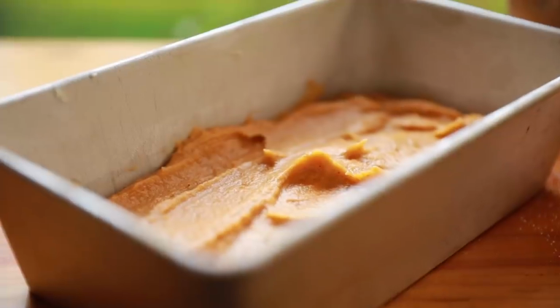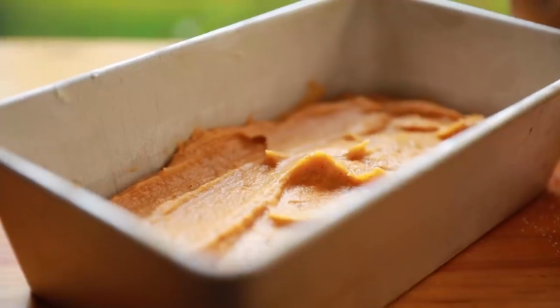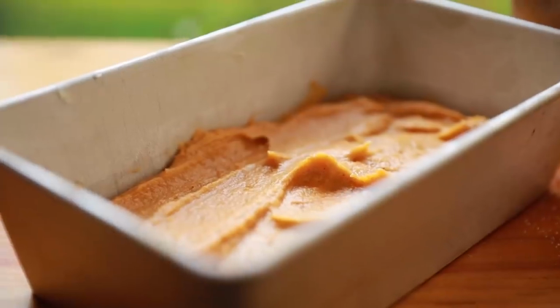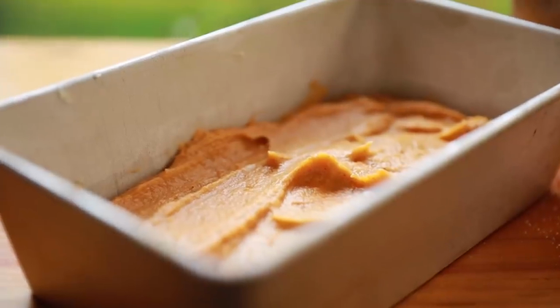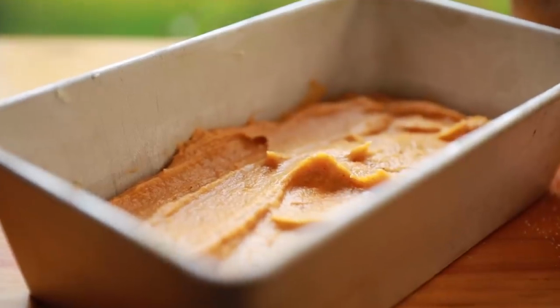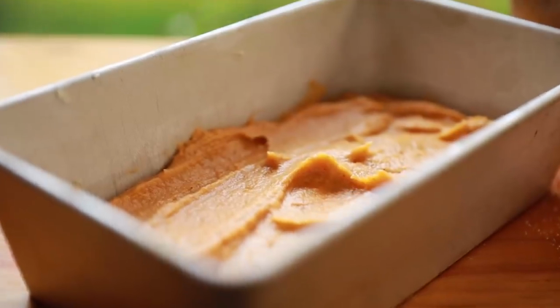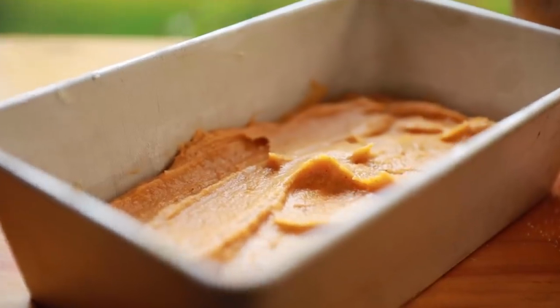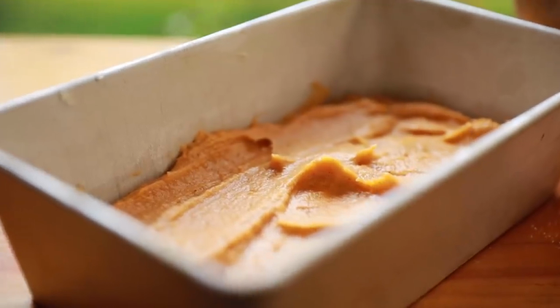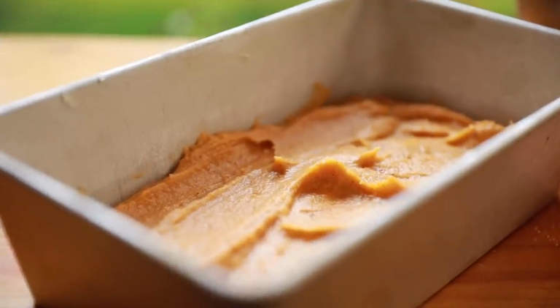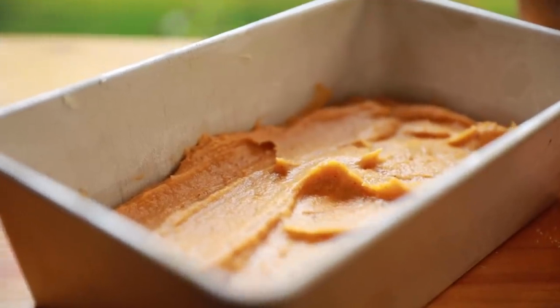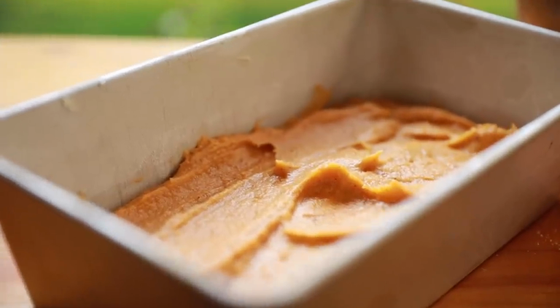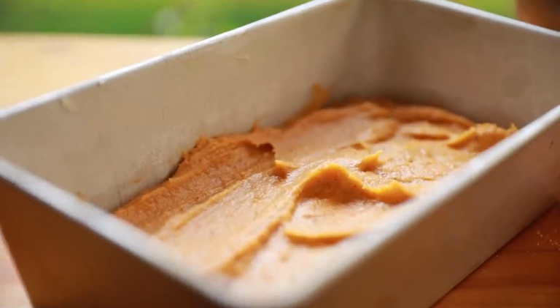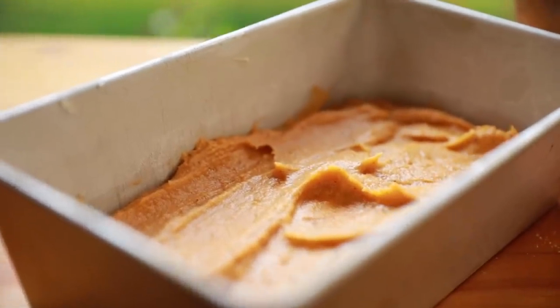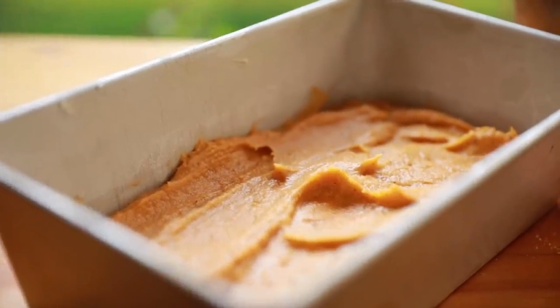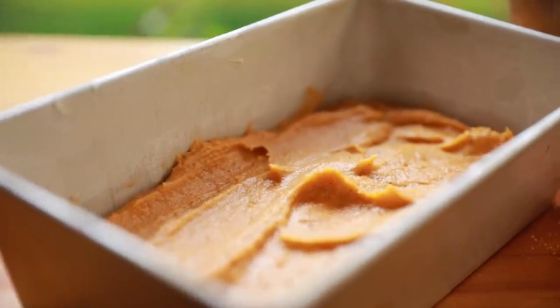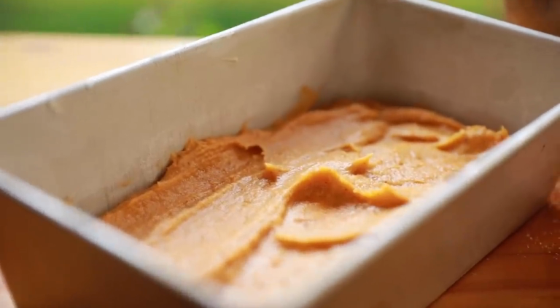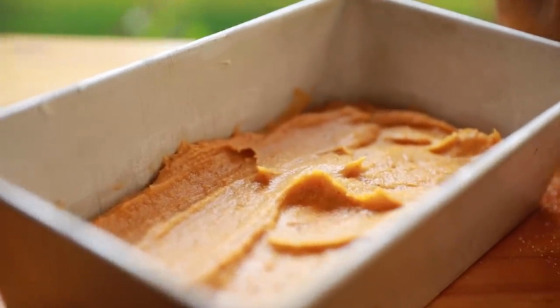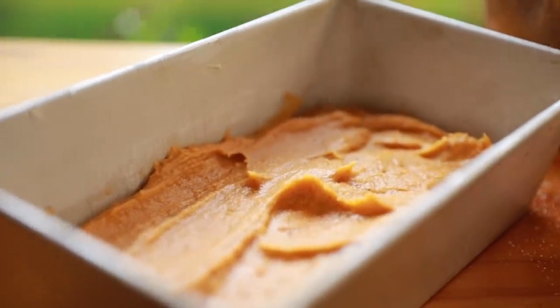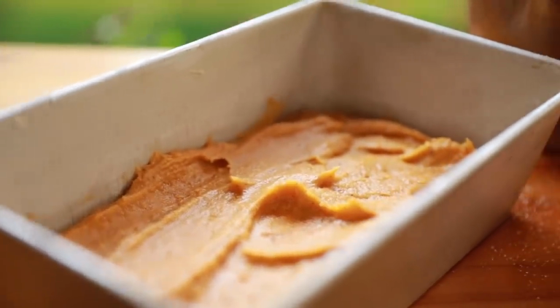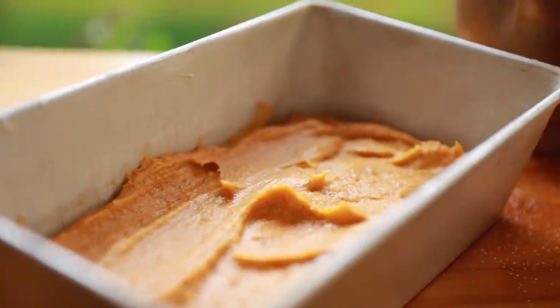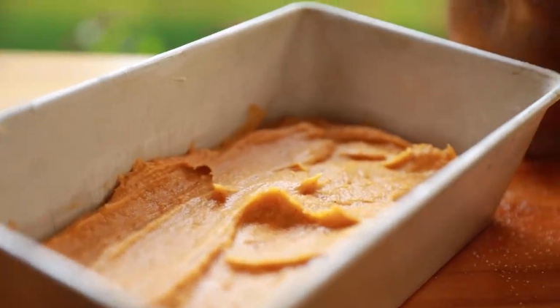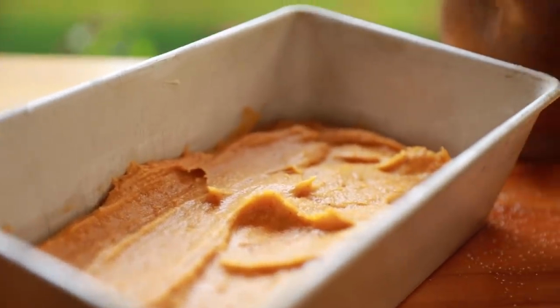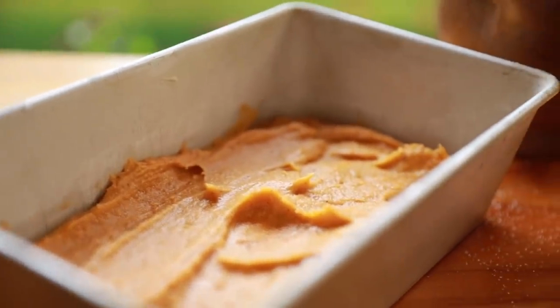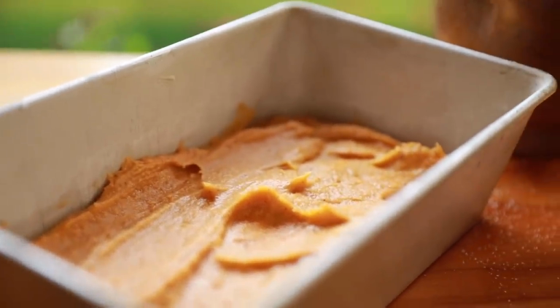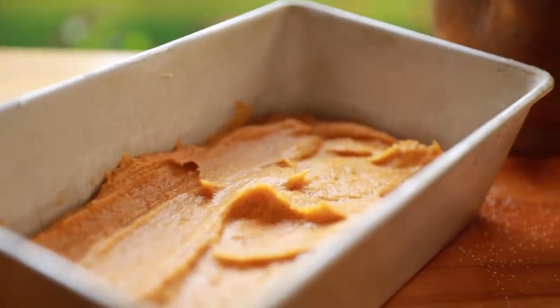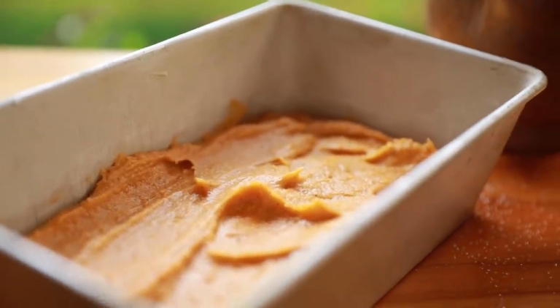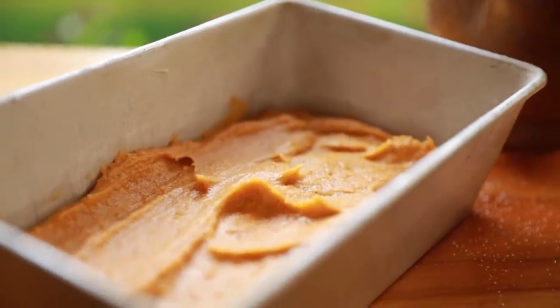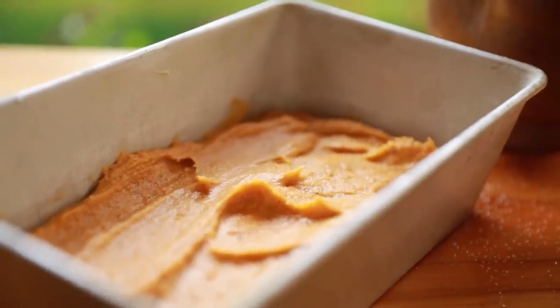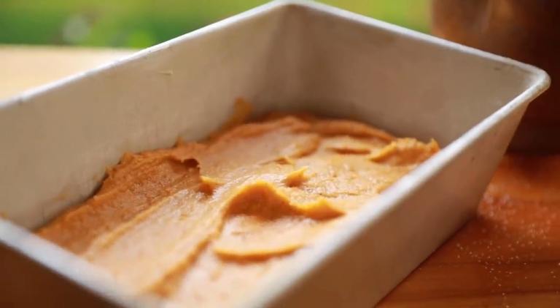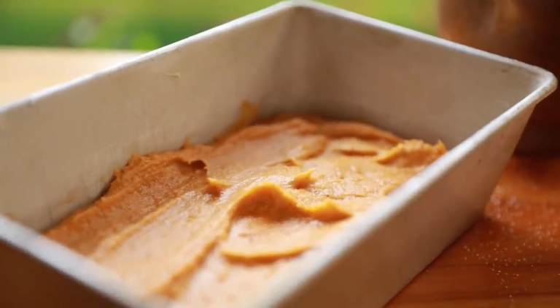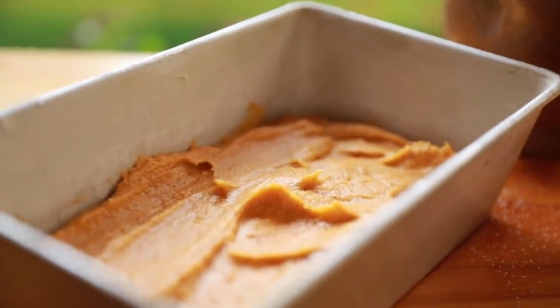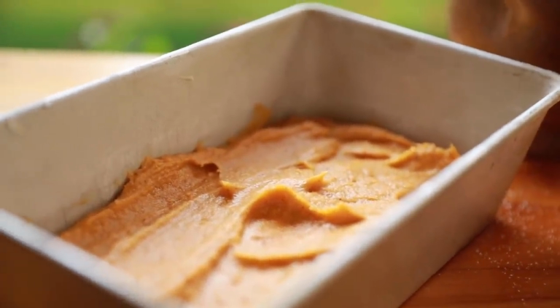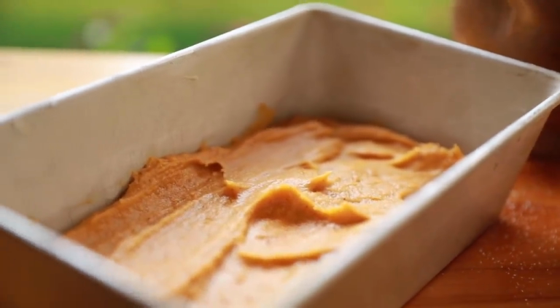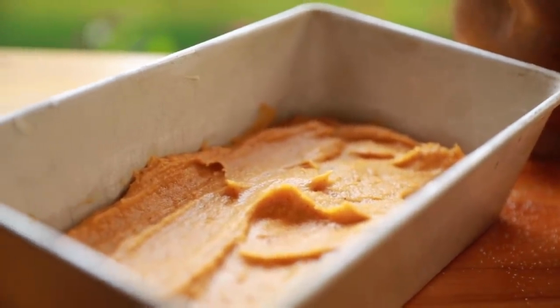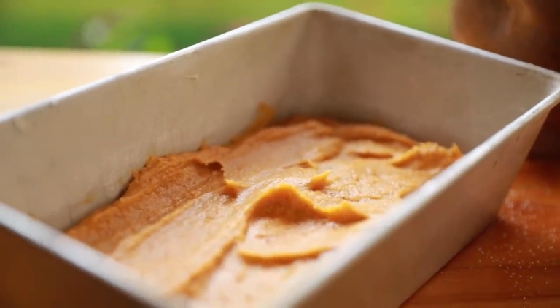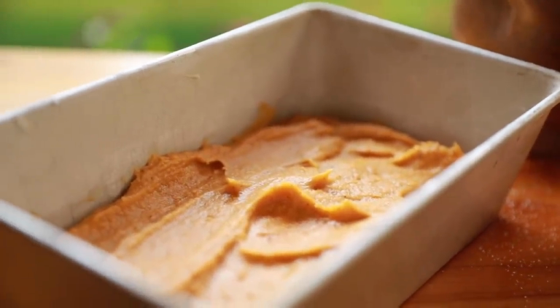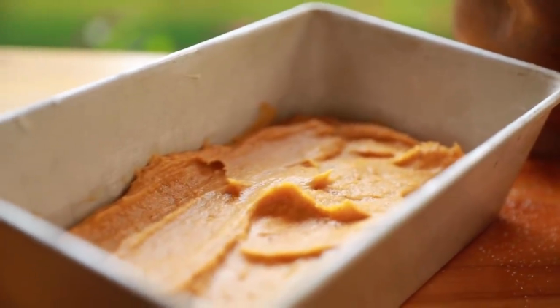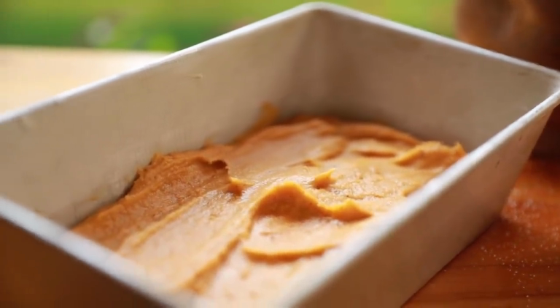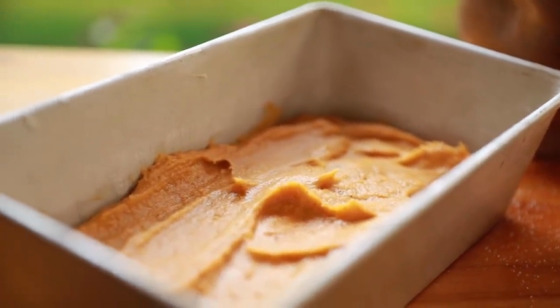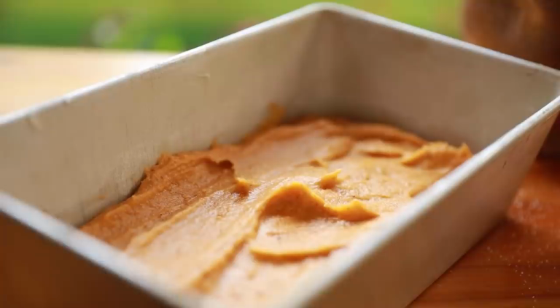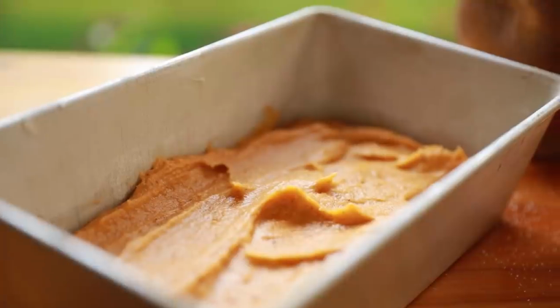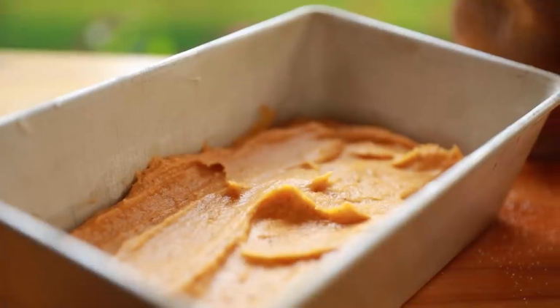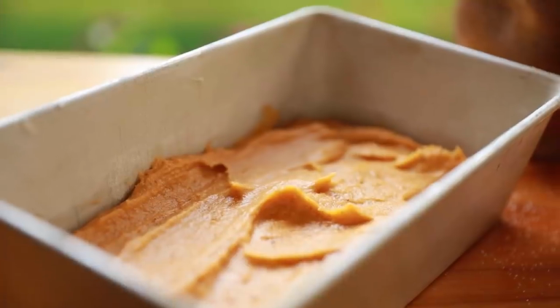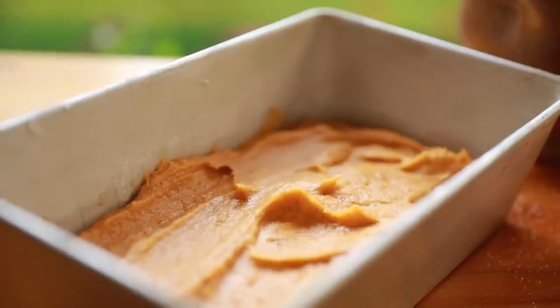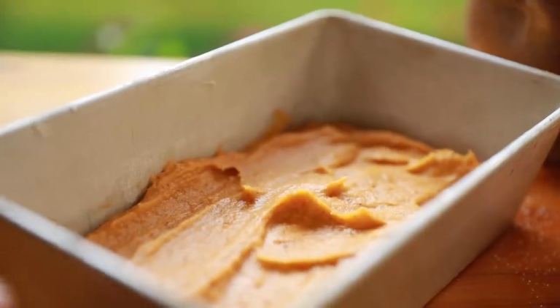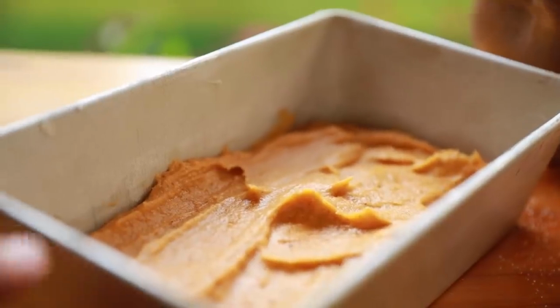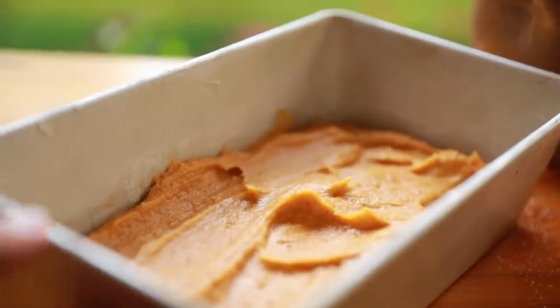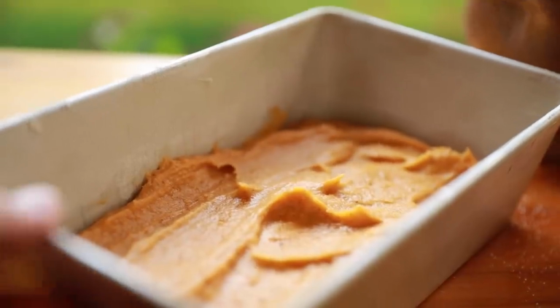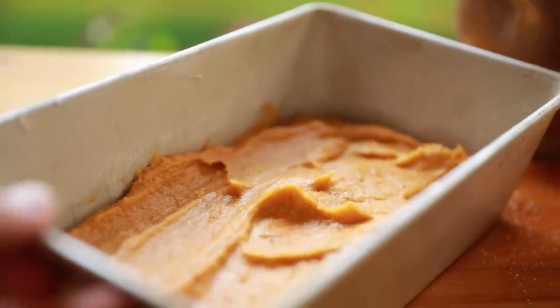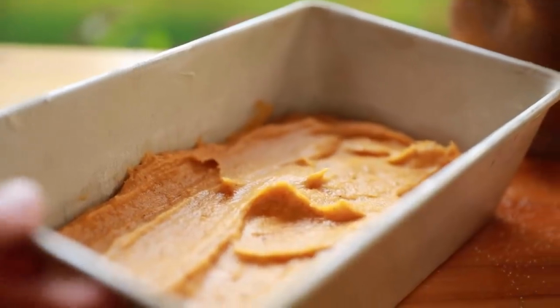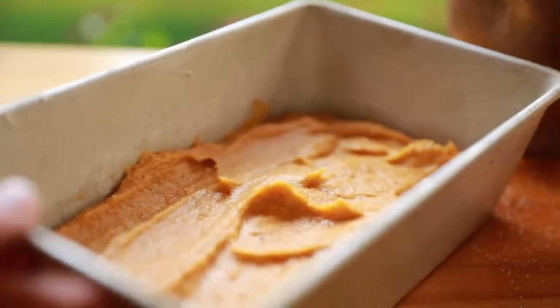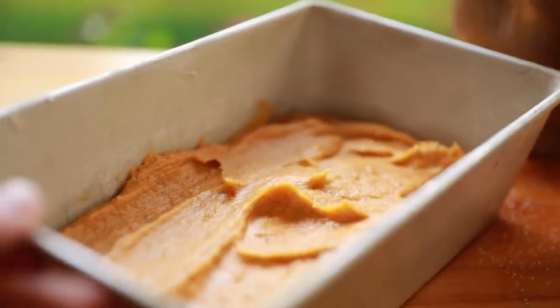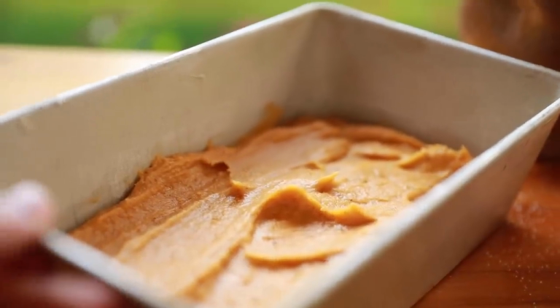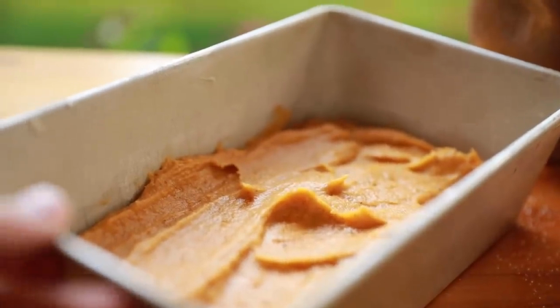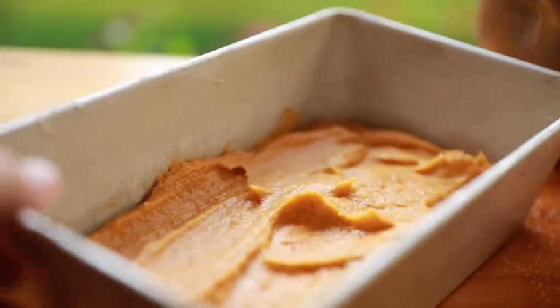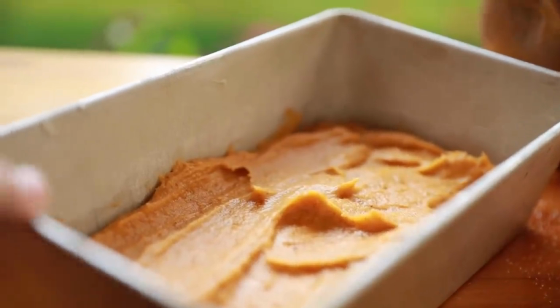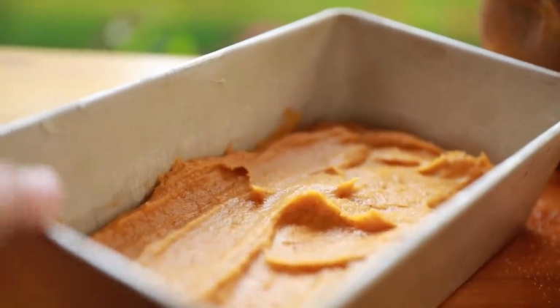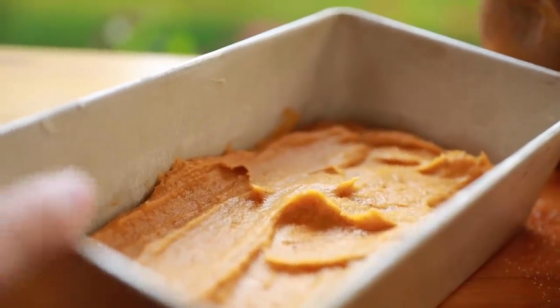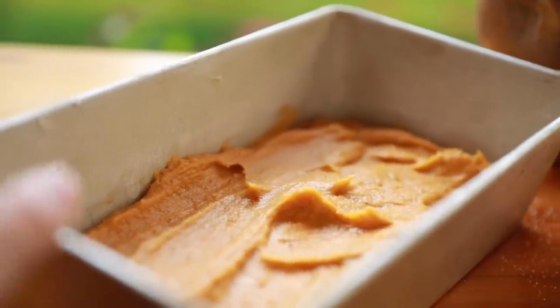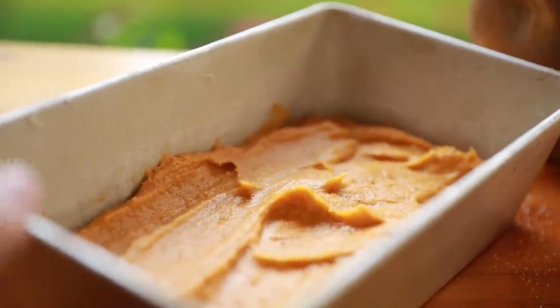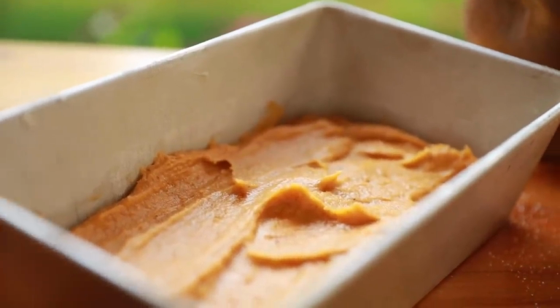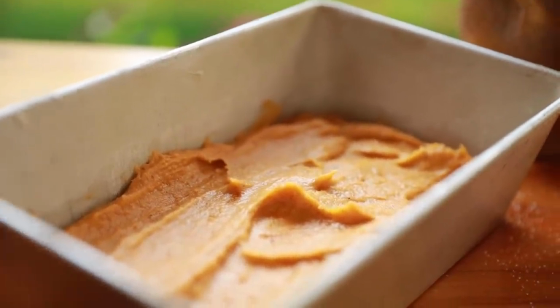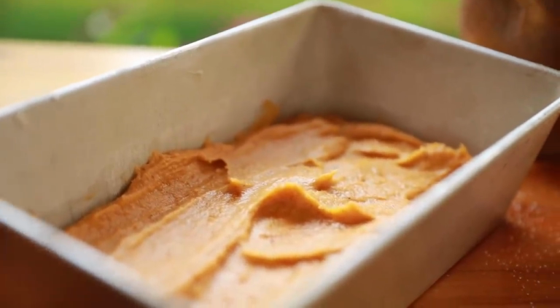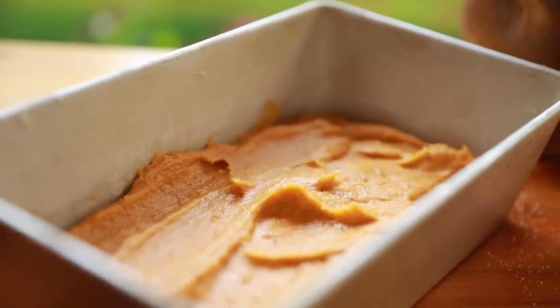She smells amazing! Now for just some finishing touches and then off to the oven she goes.